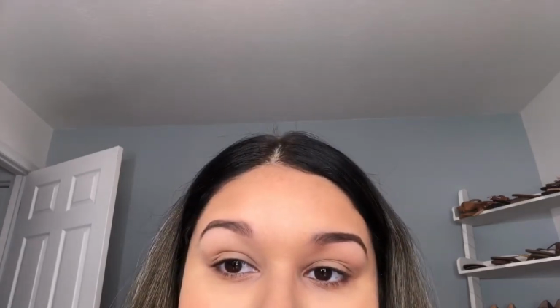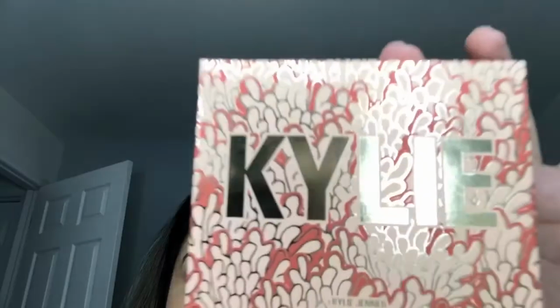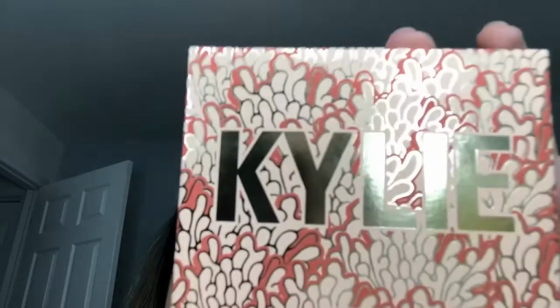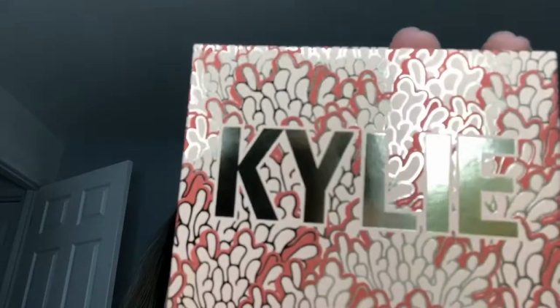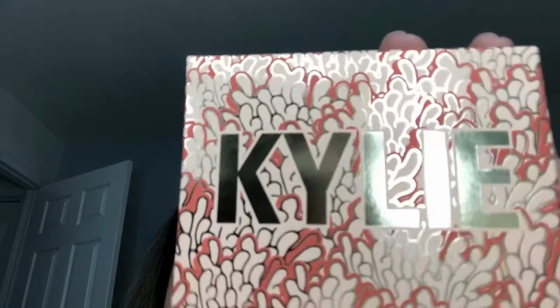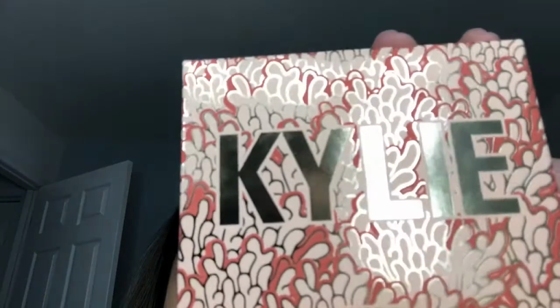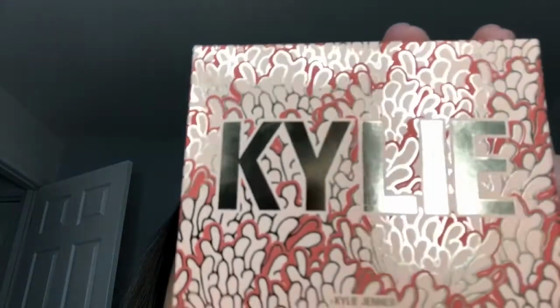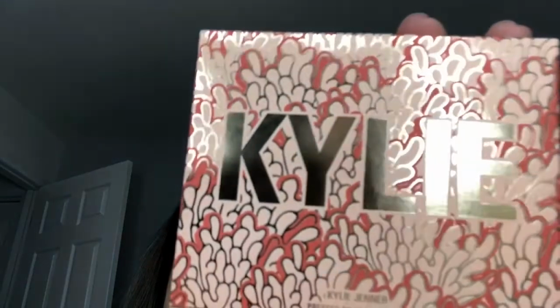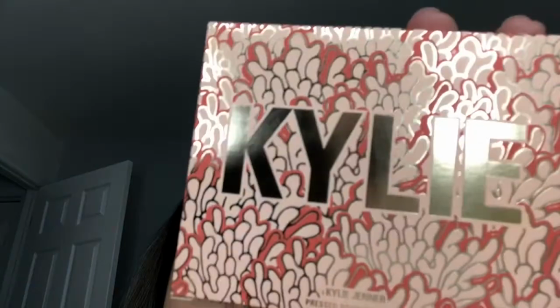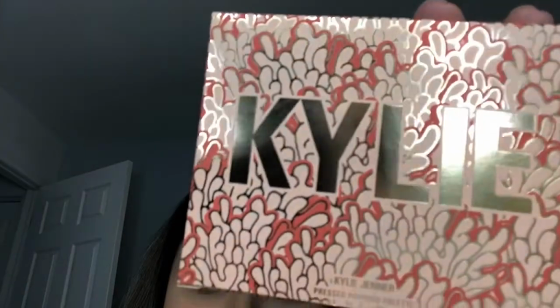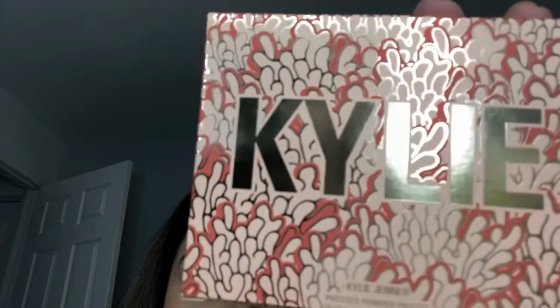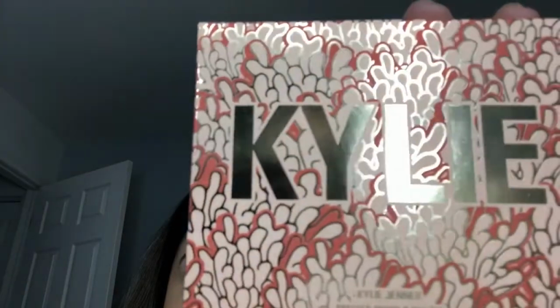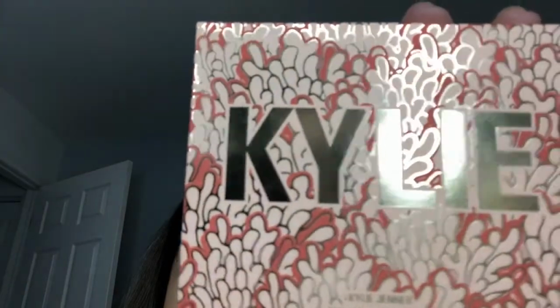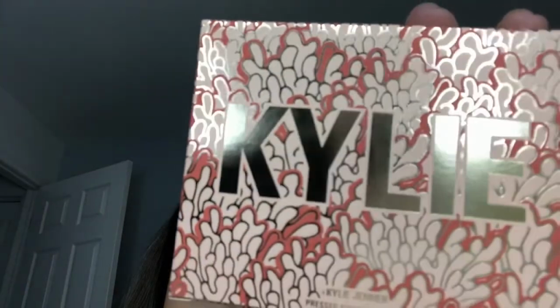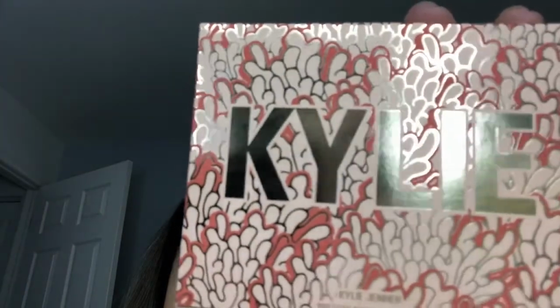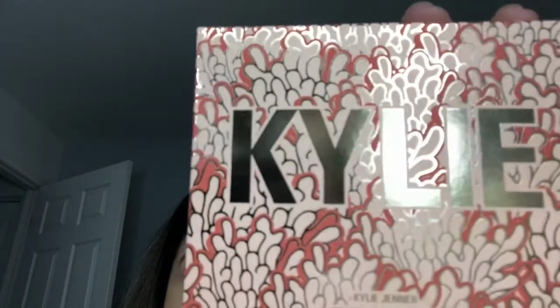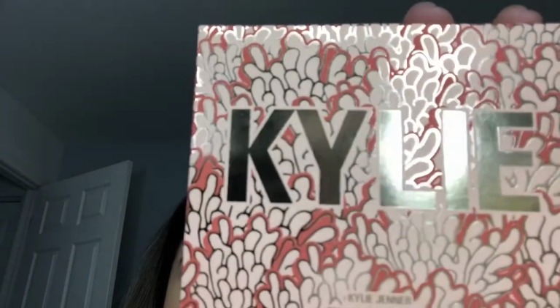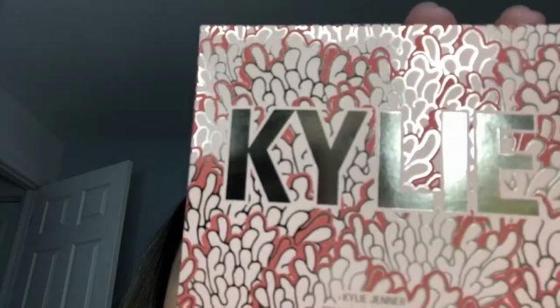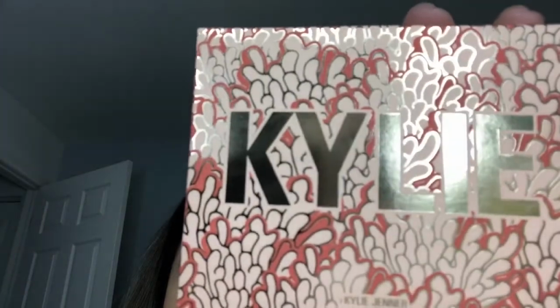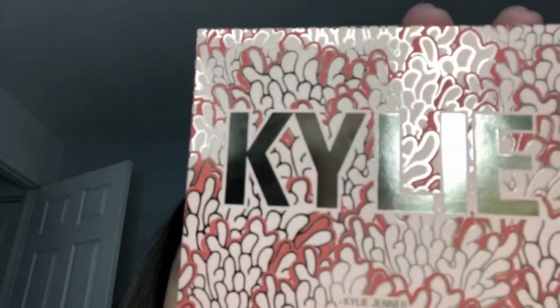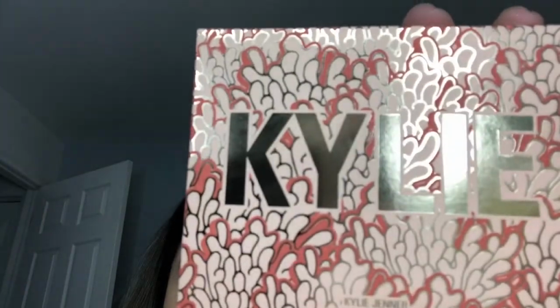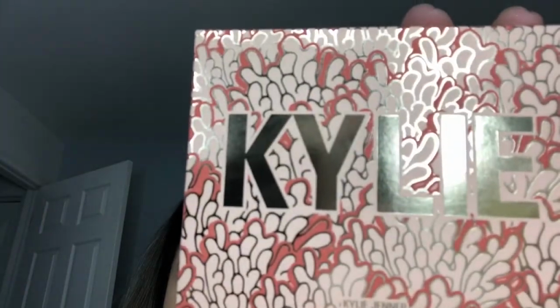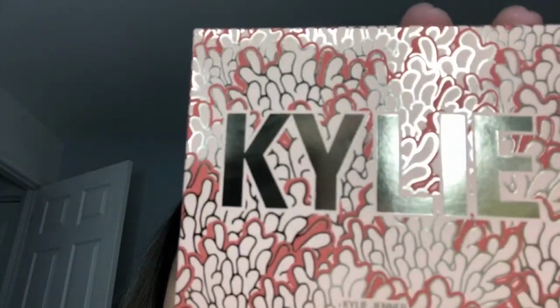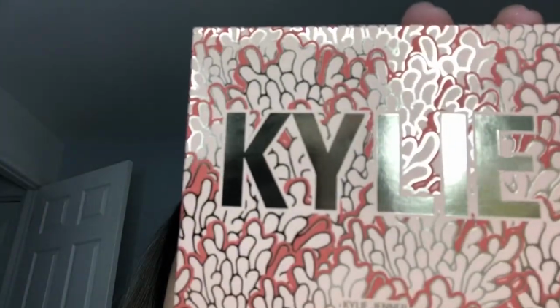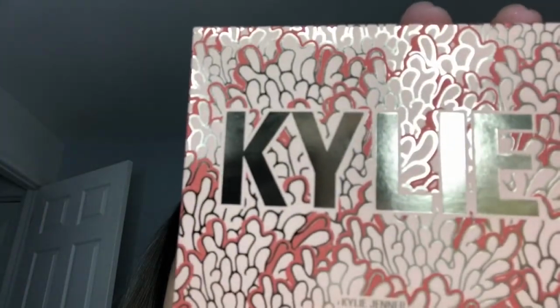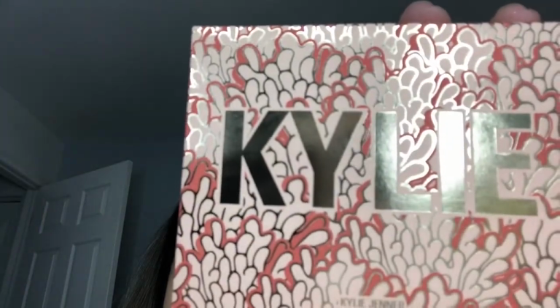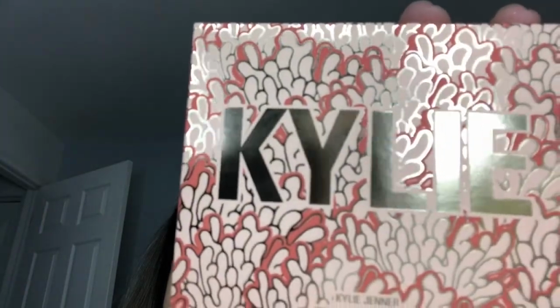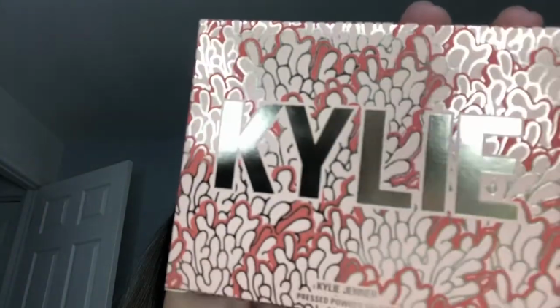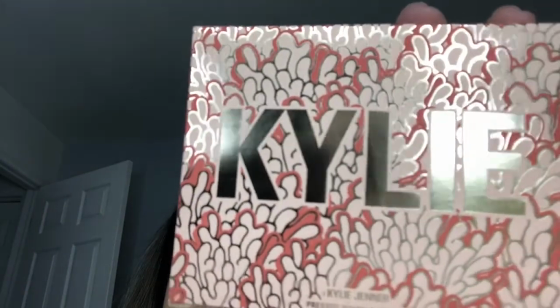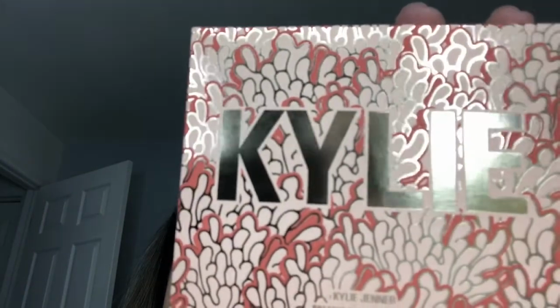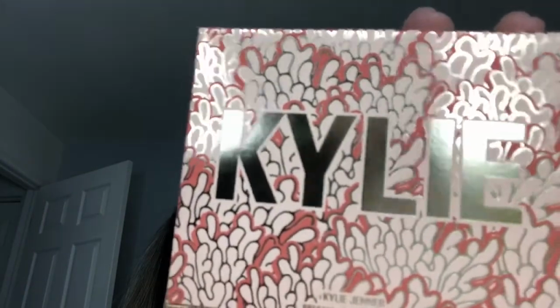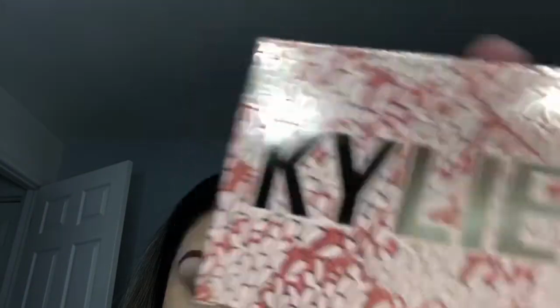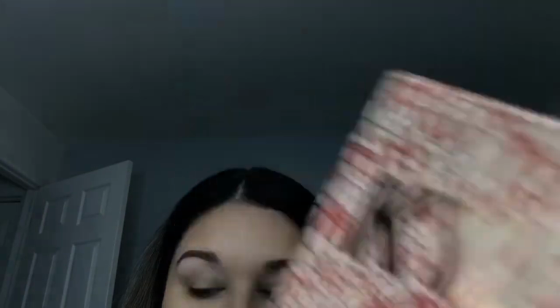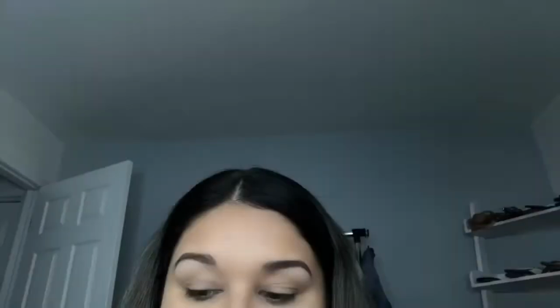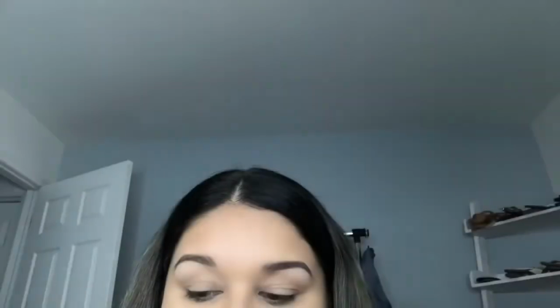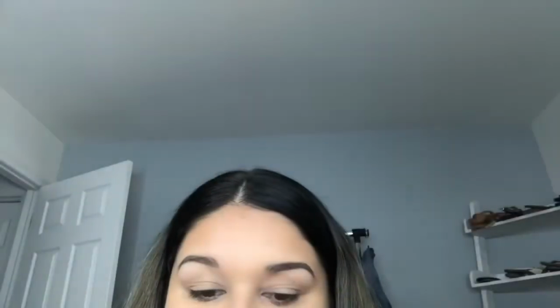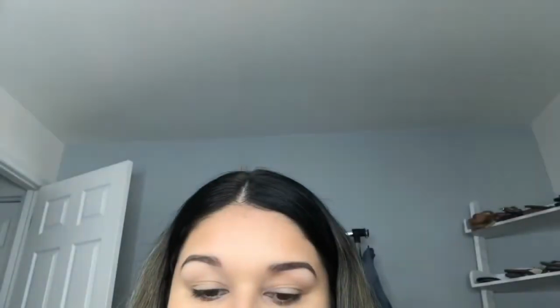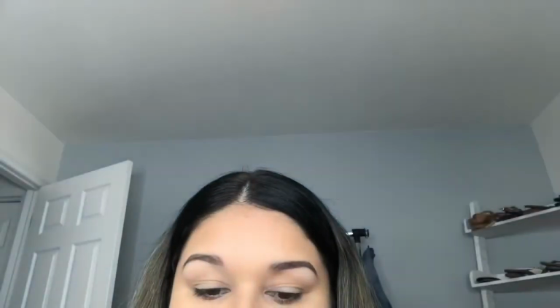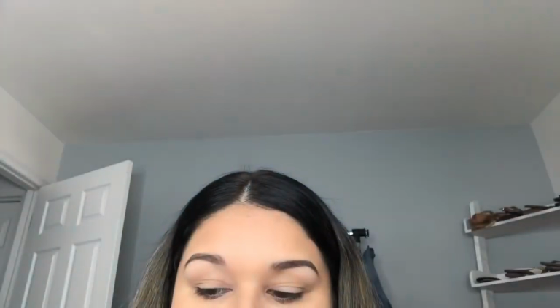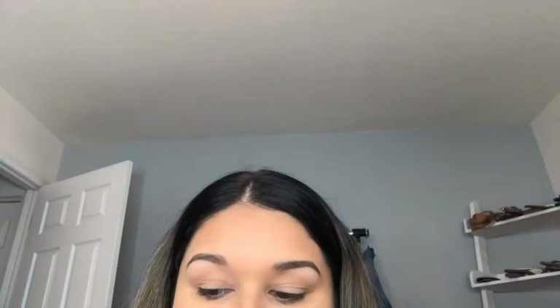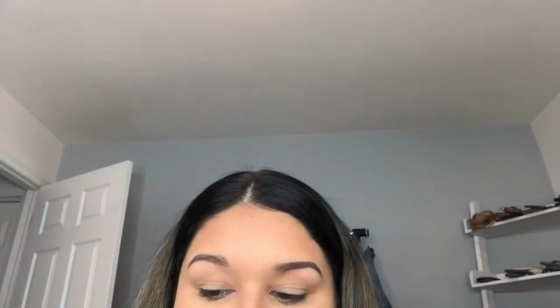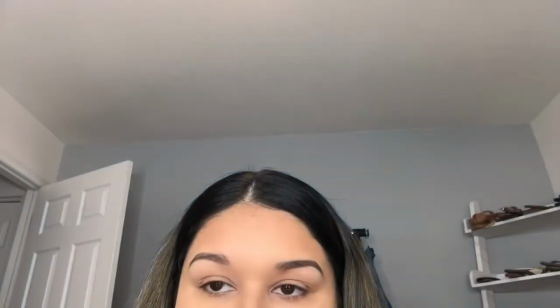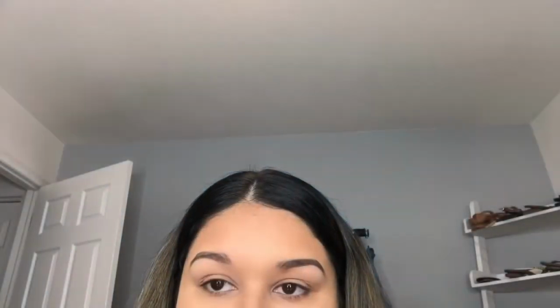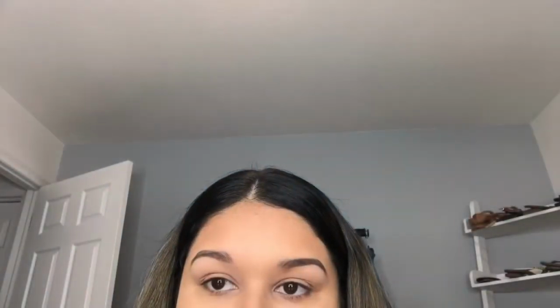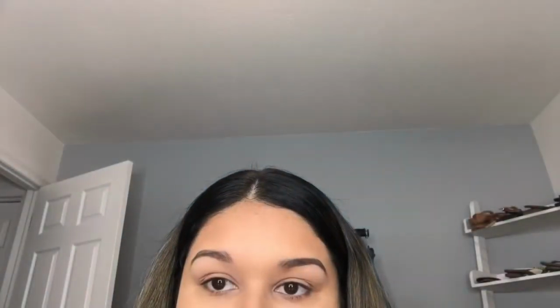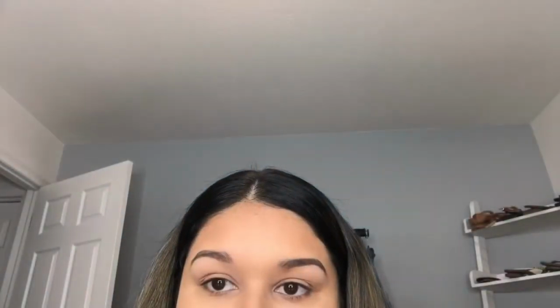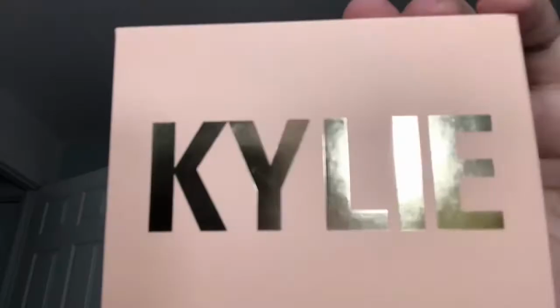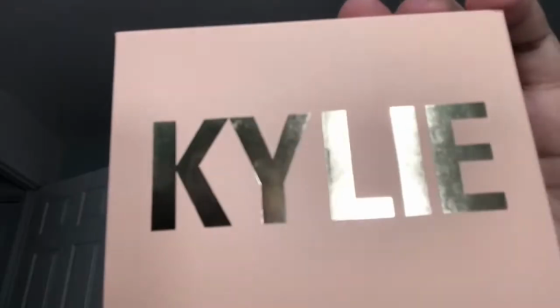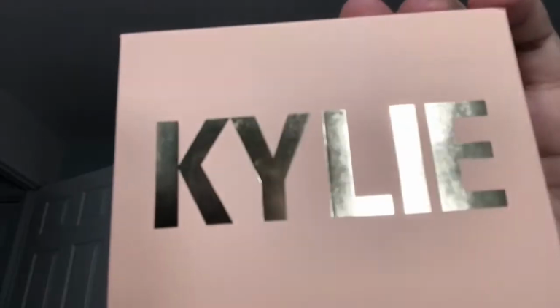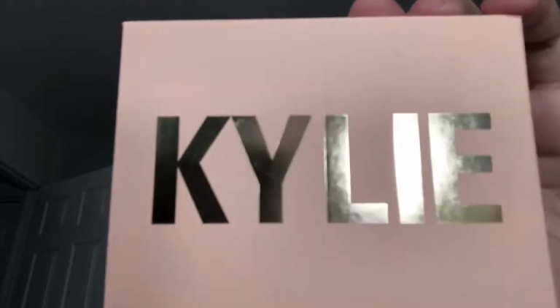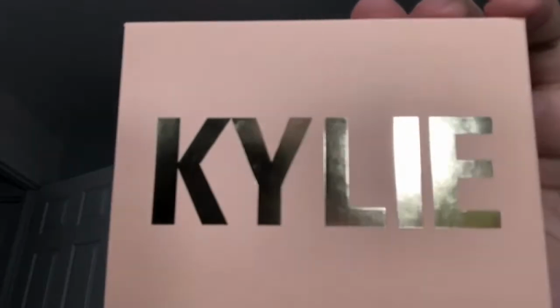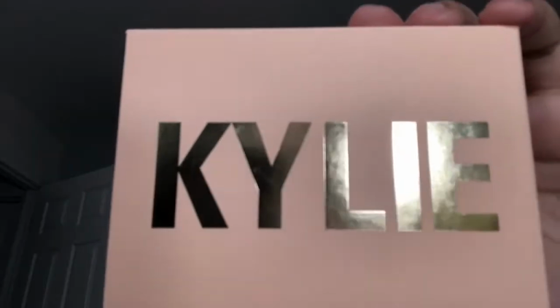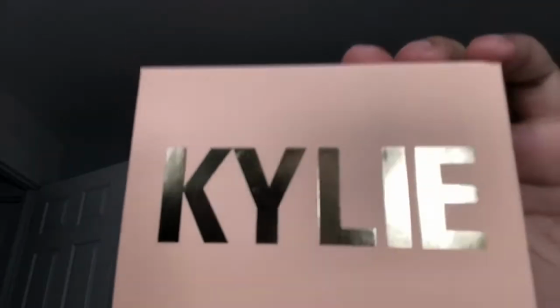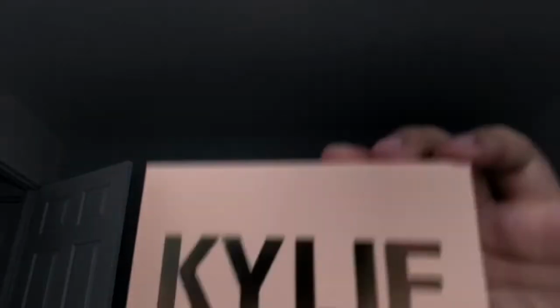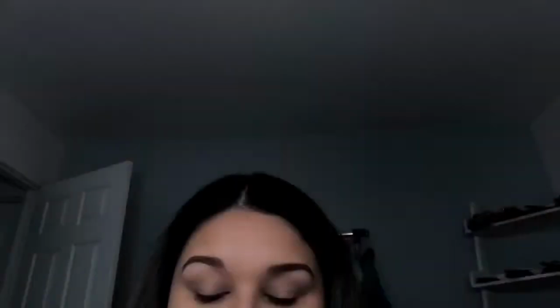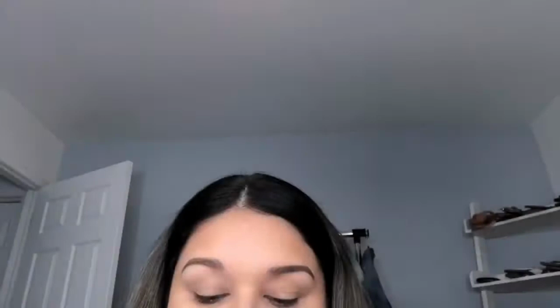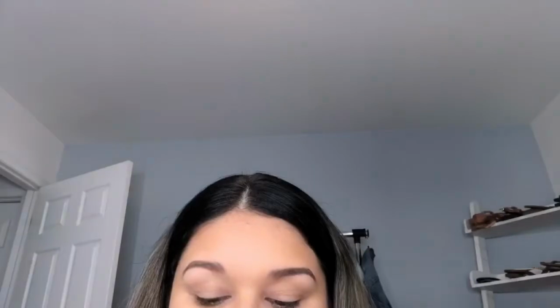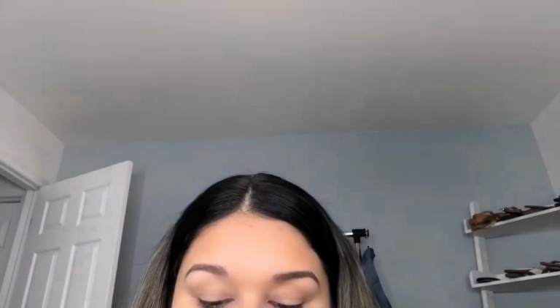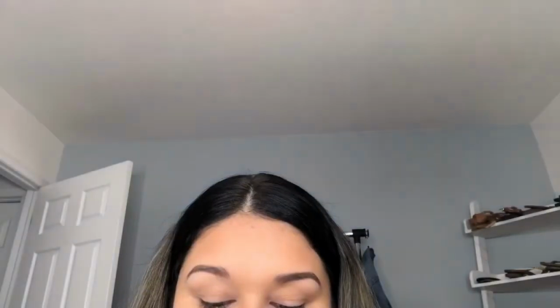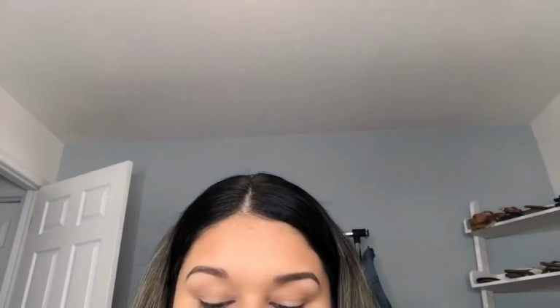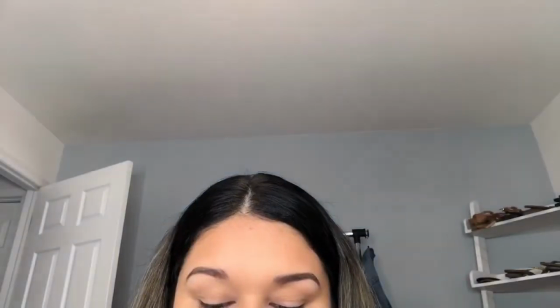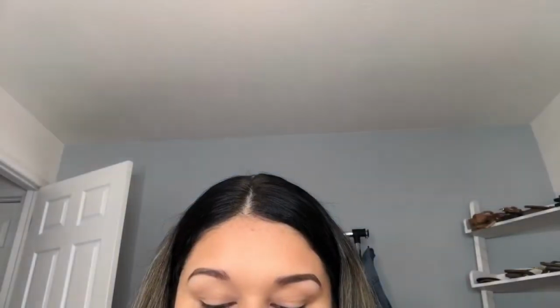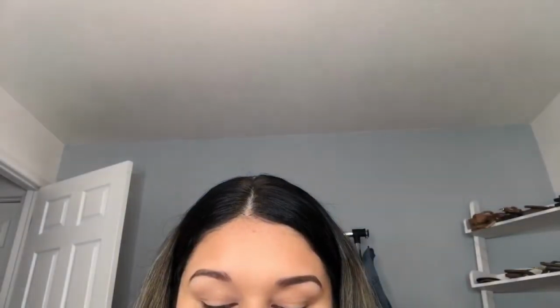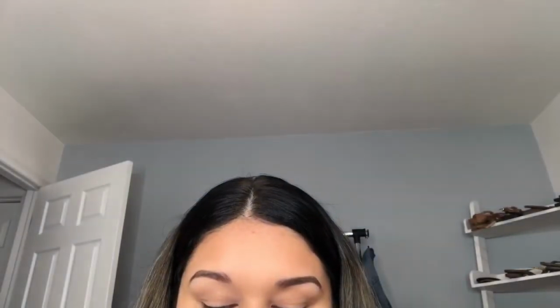This is what the packaging looks like for the box it came in, and this is what the actual palette looks like — super cute.